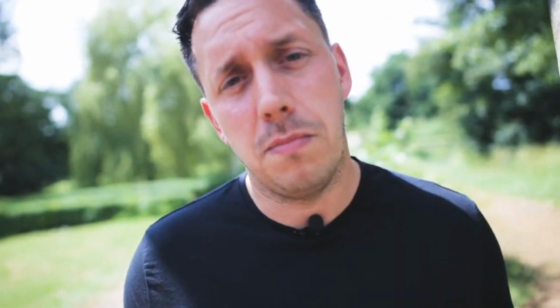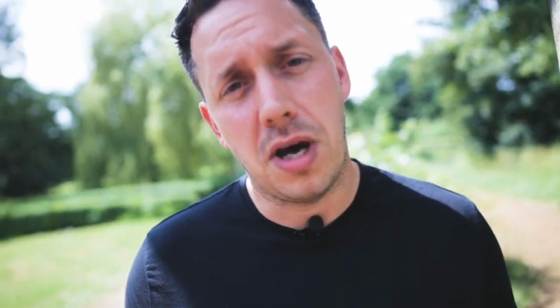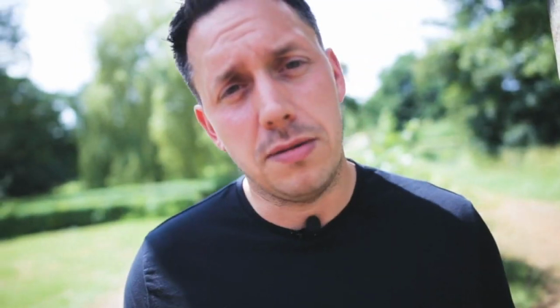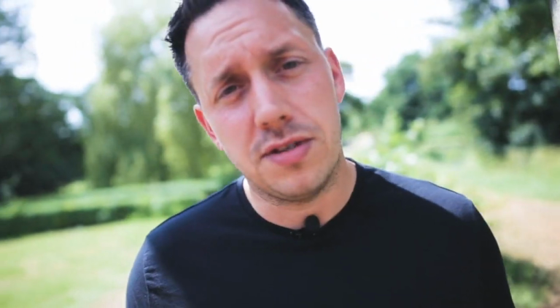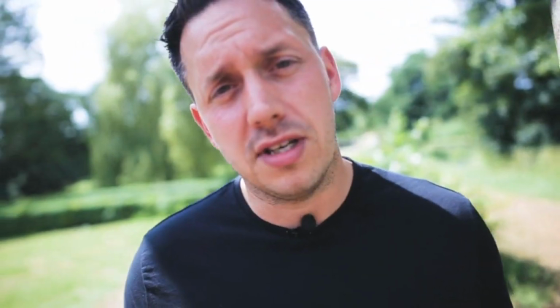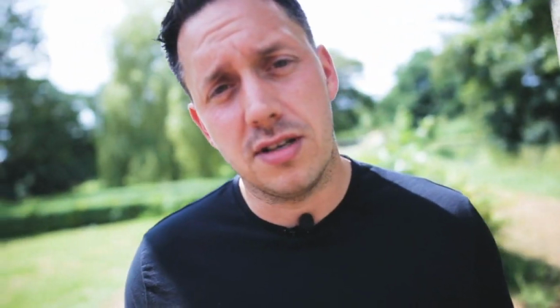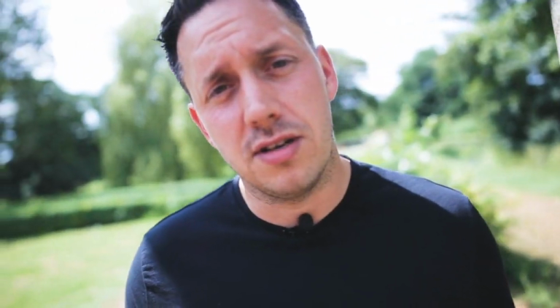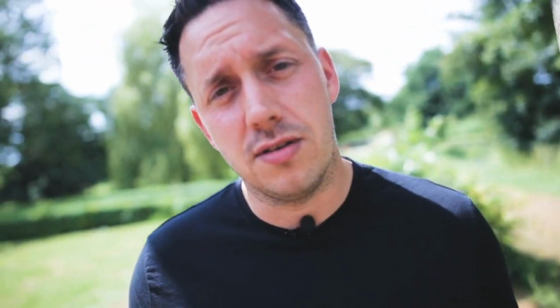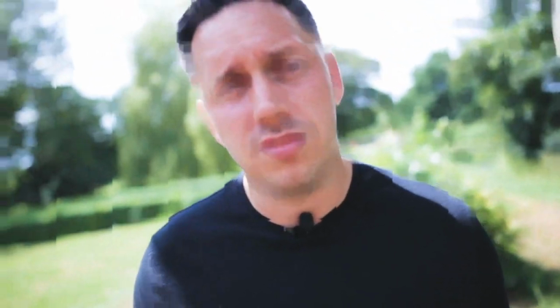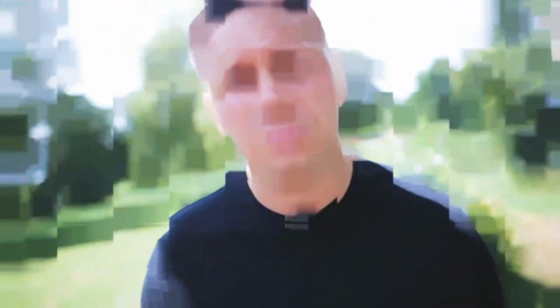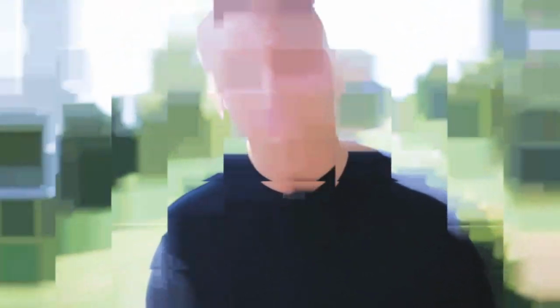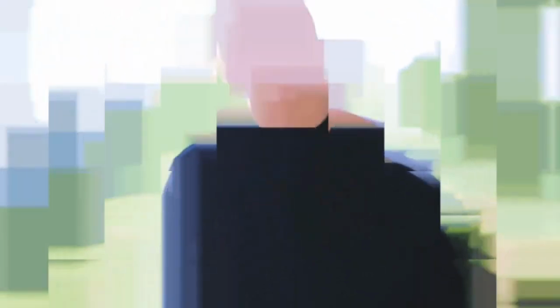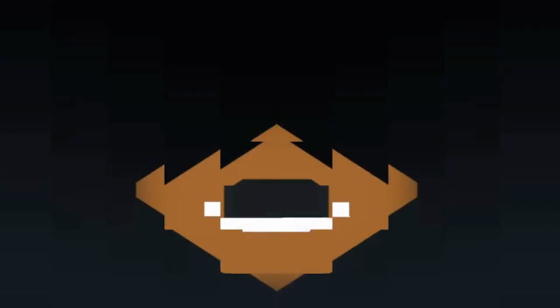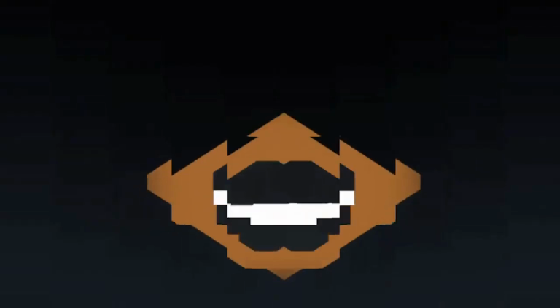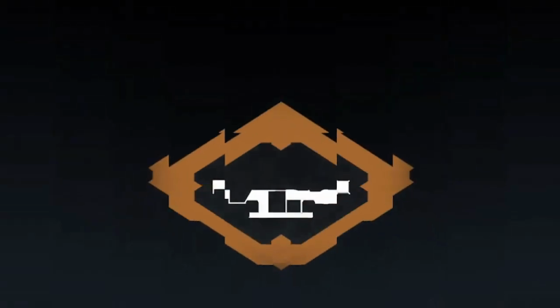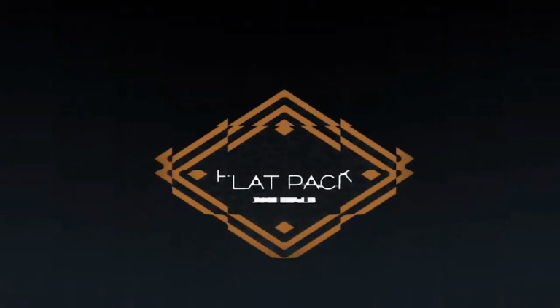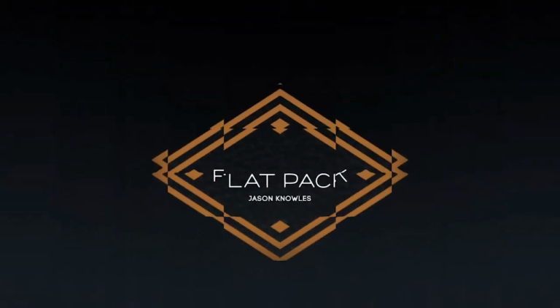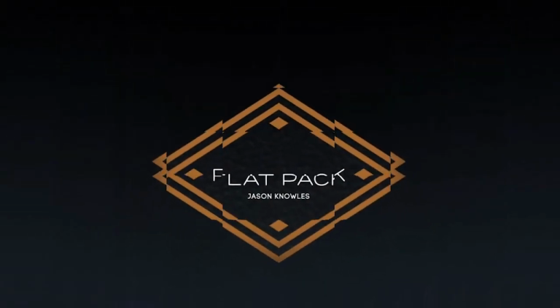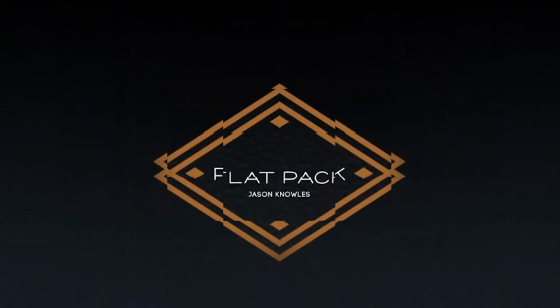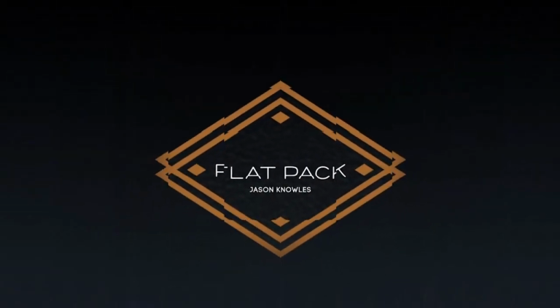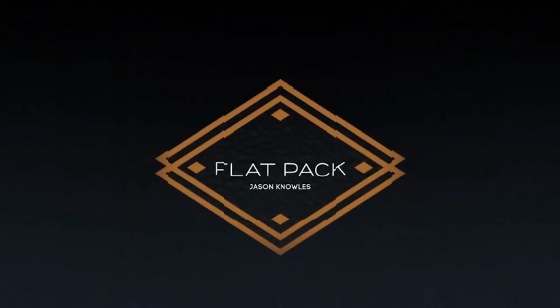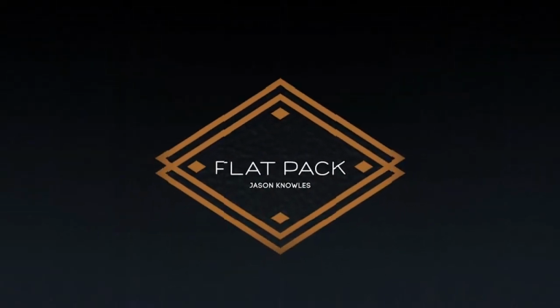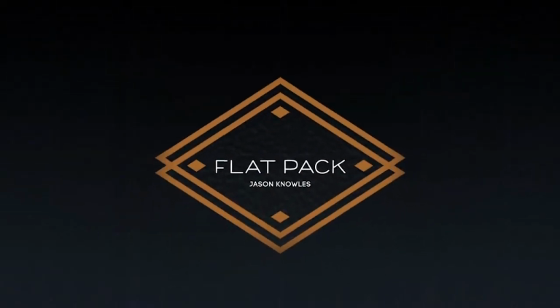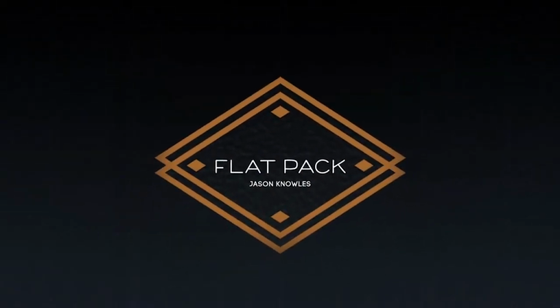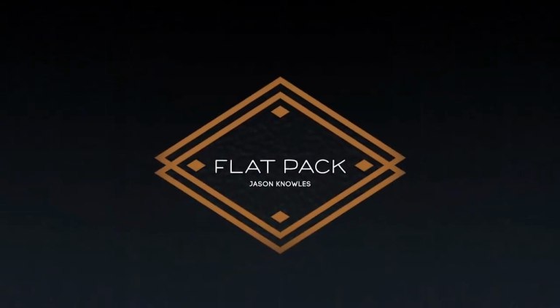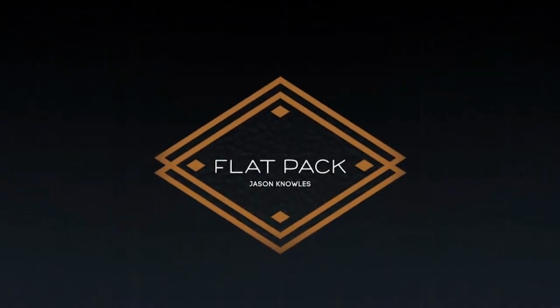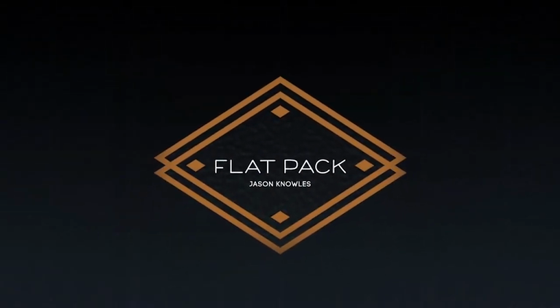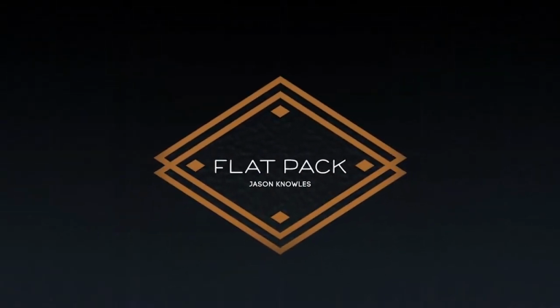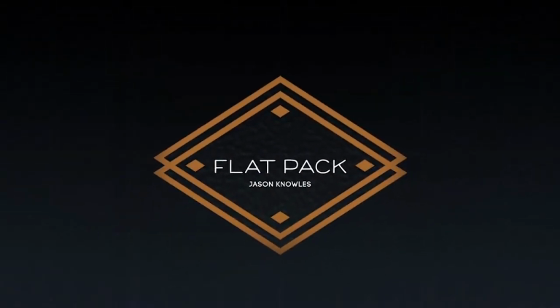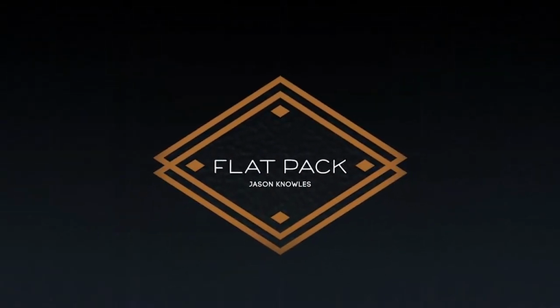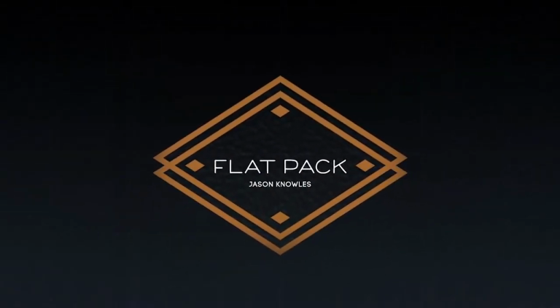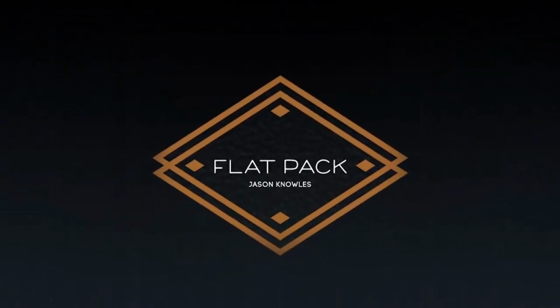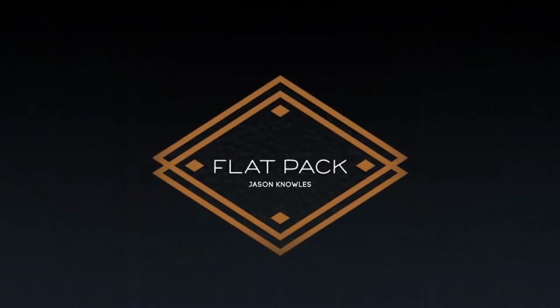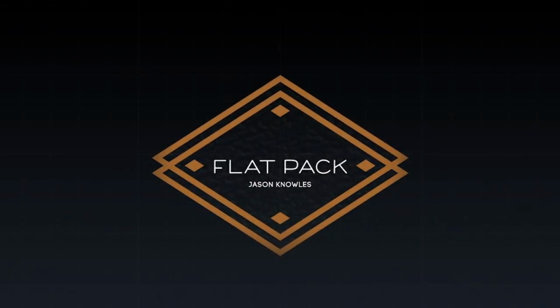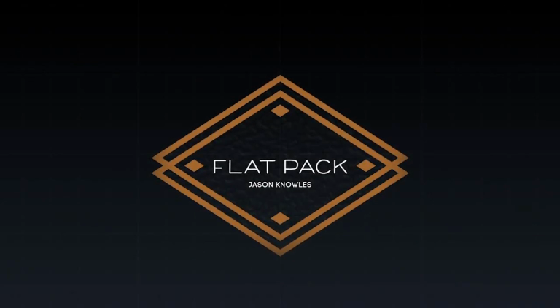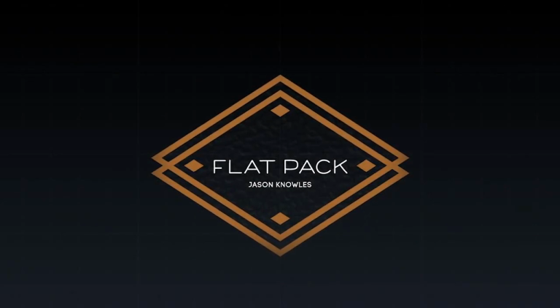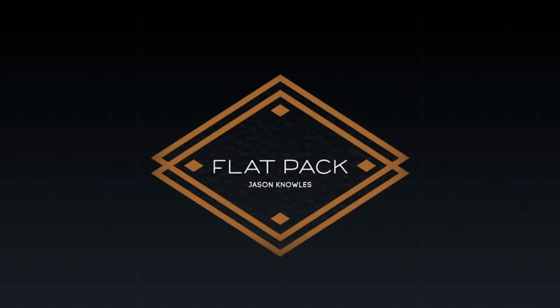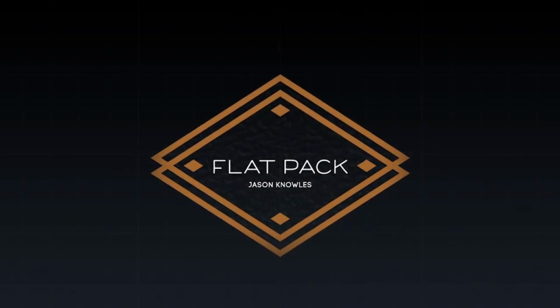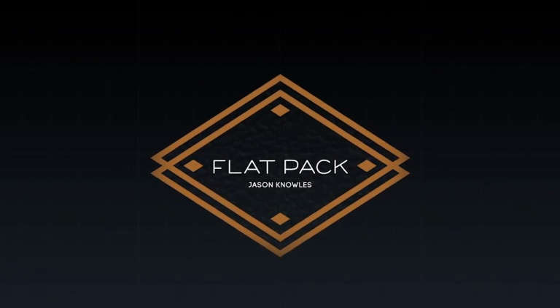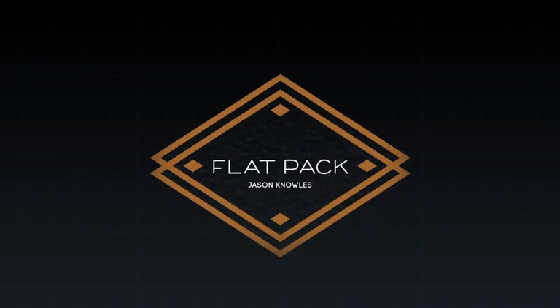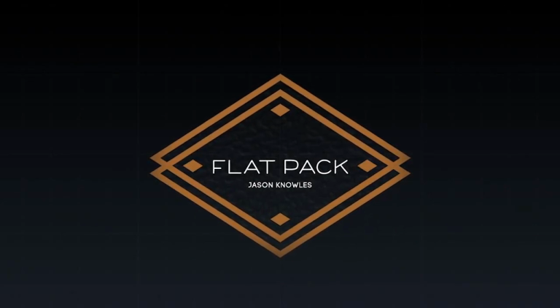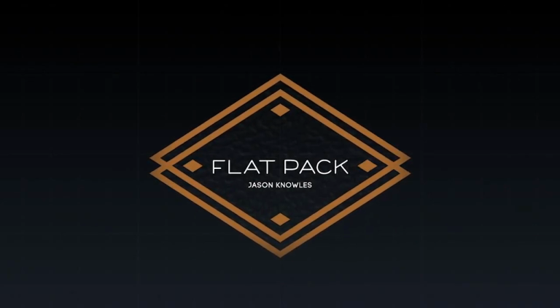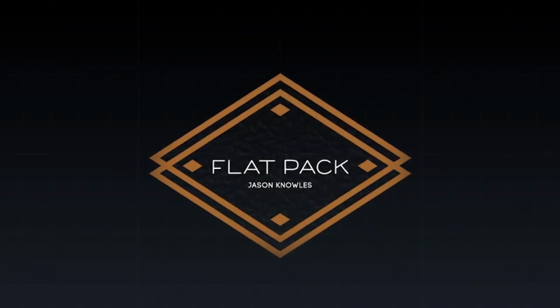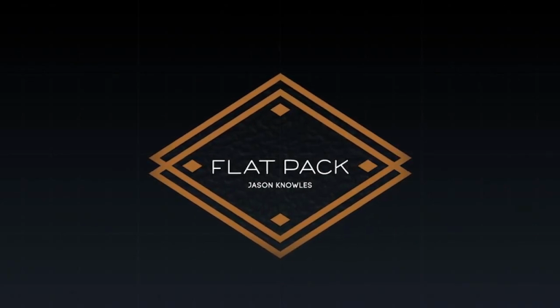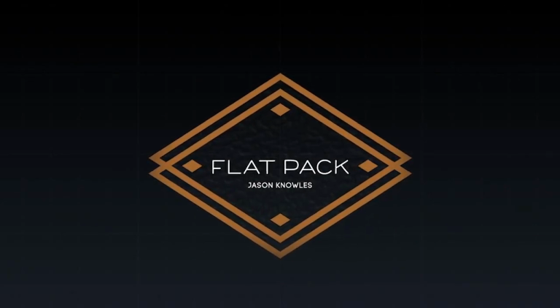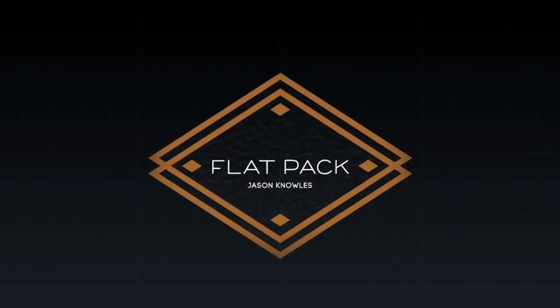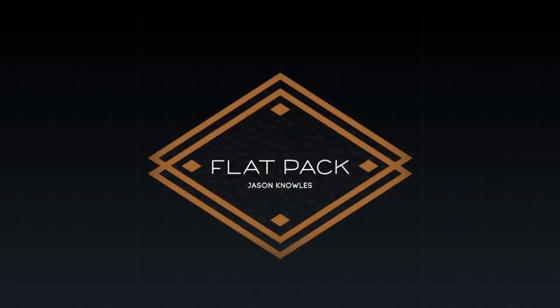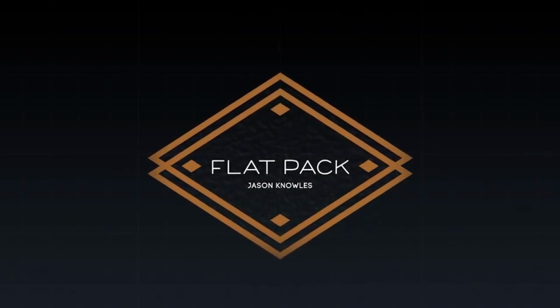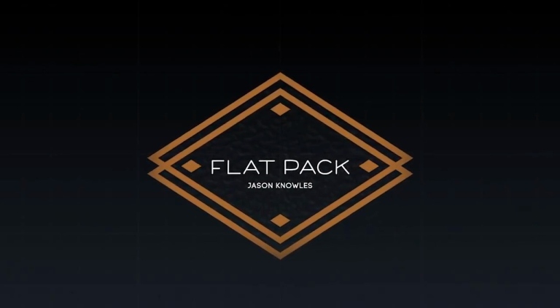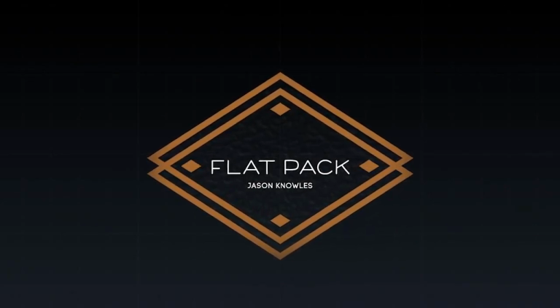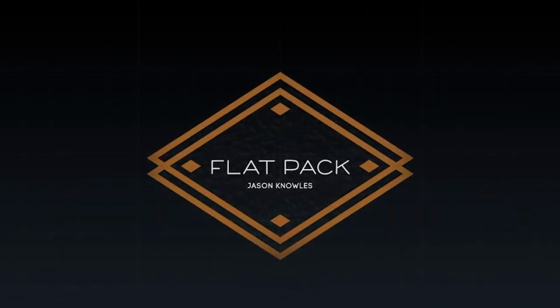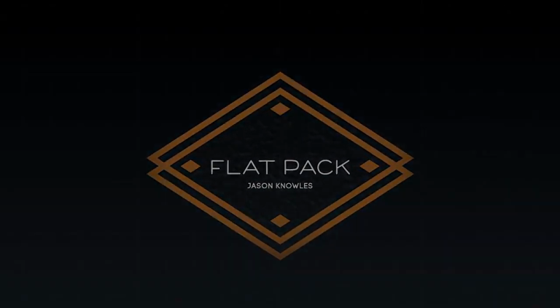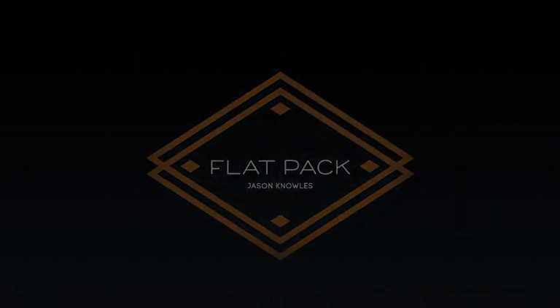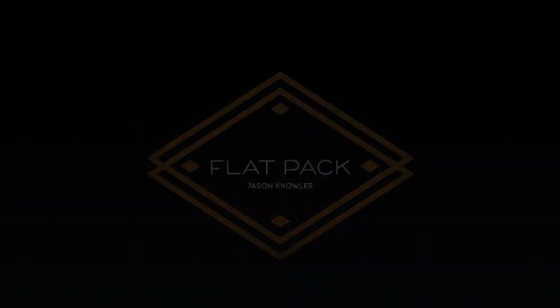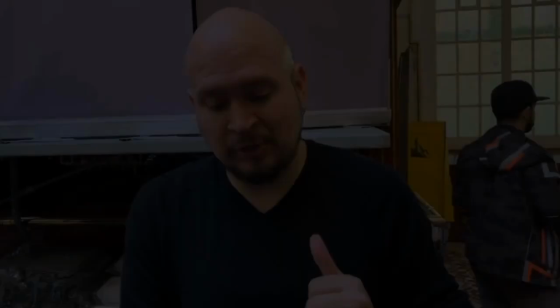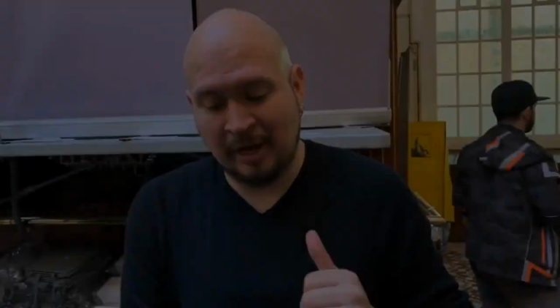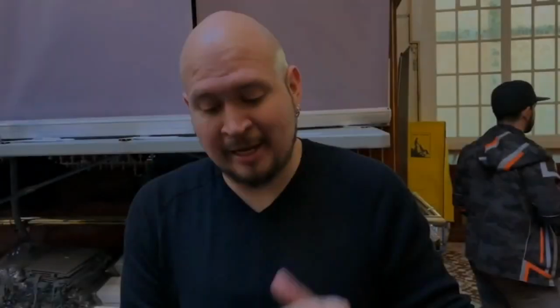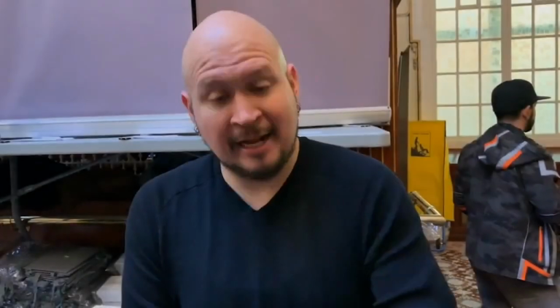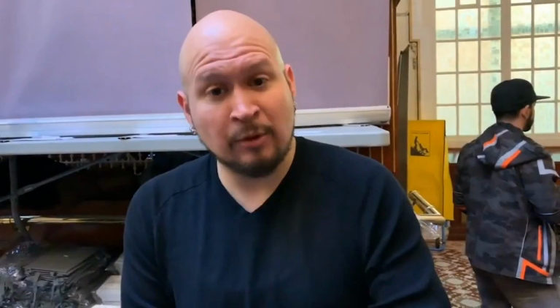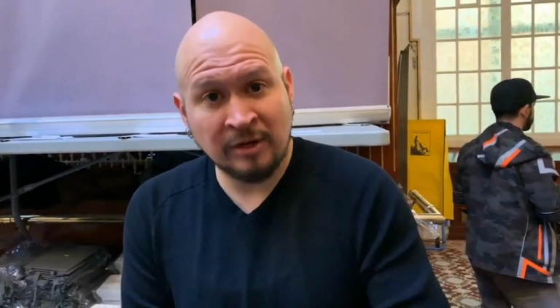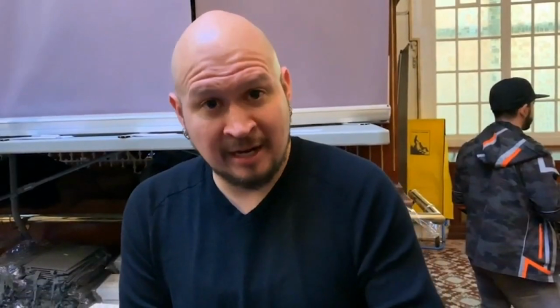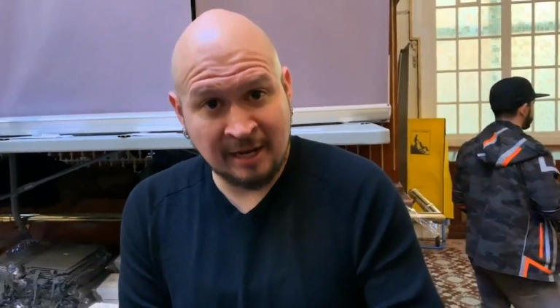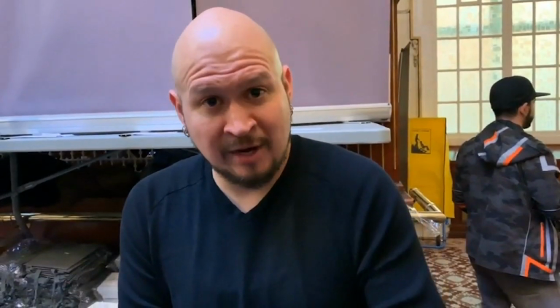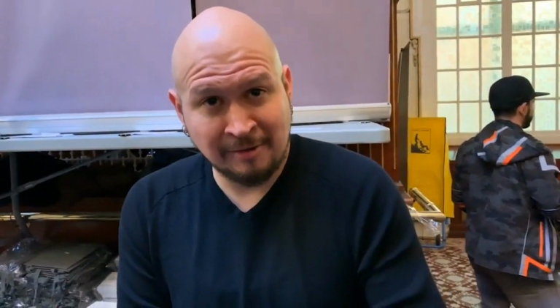My name is Jason Knowles and this is Flatpak. Can I get one? Can I get one now?